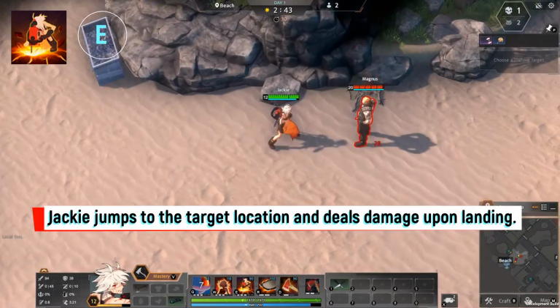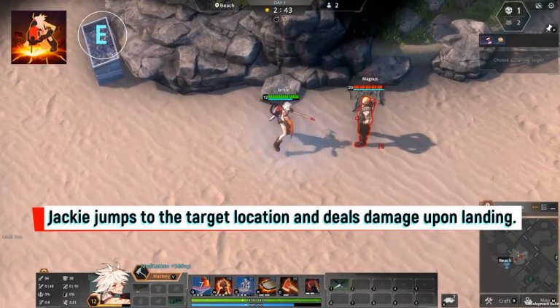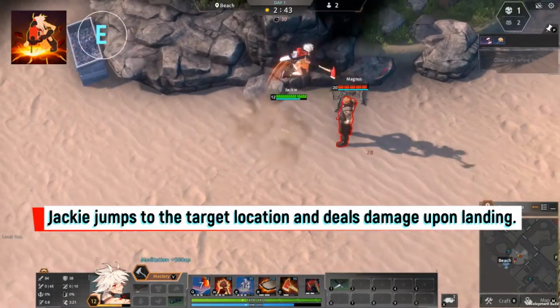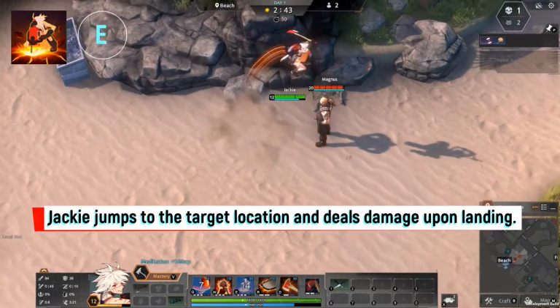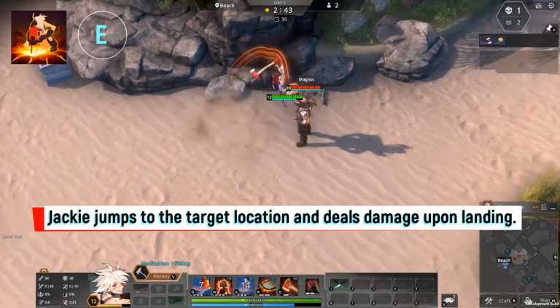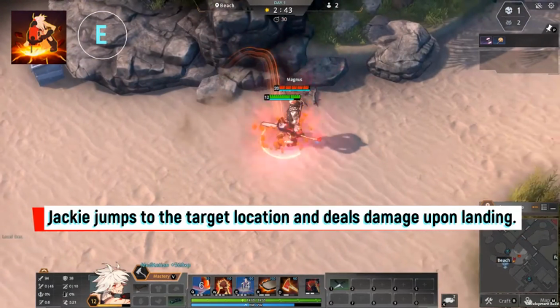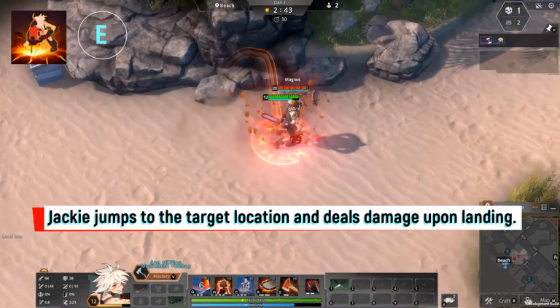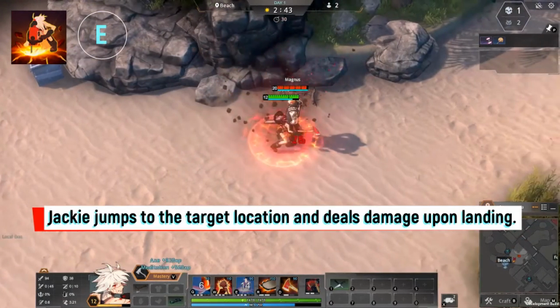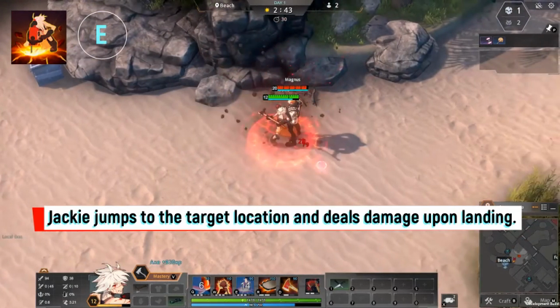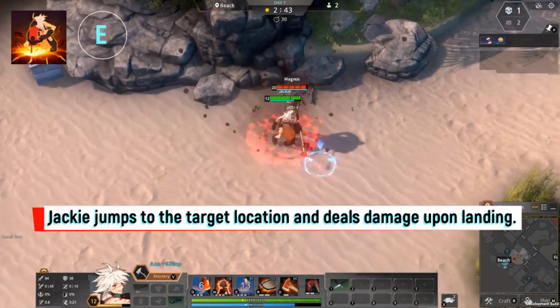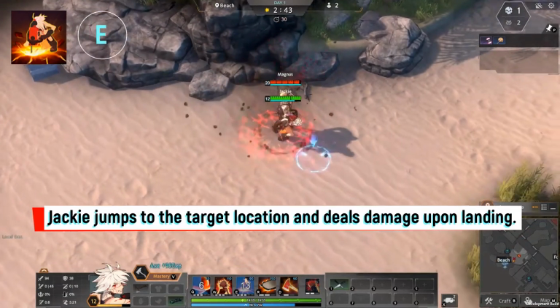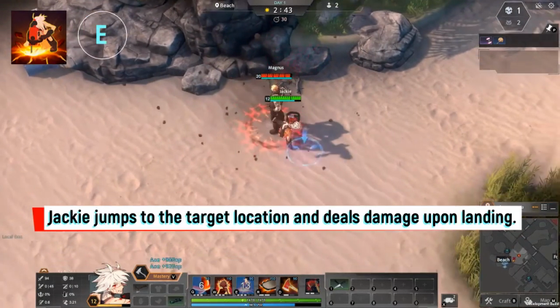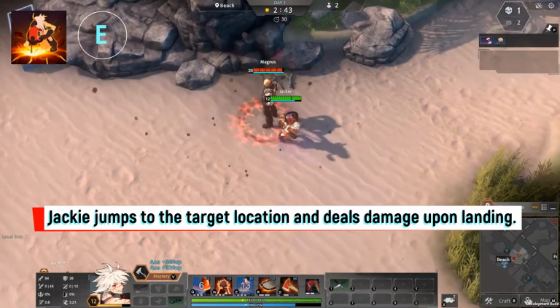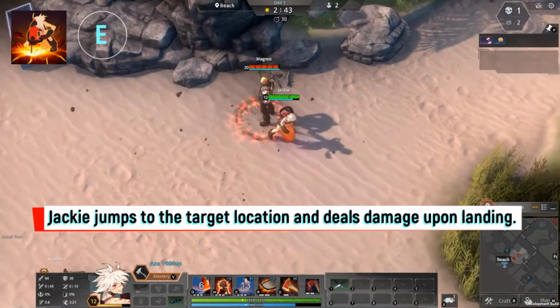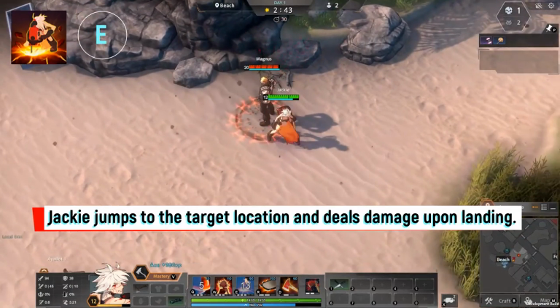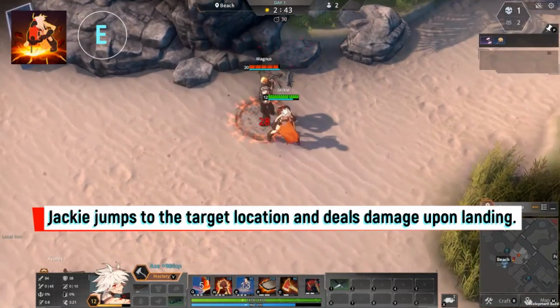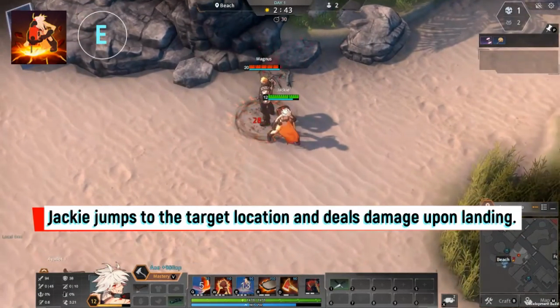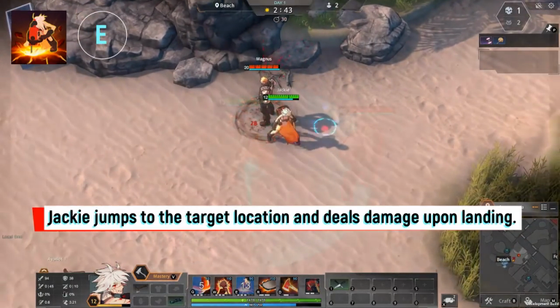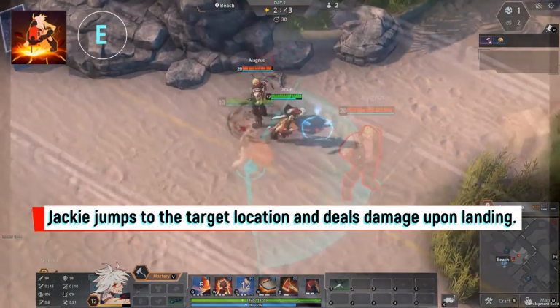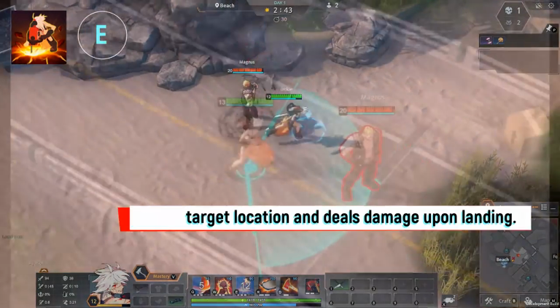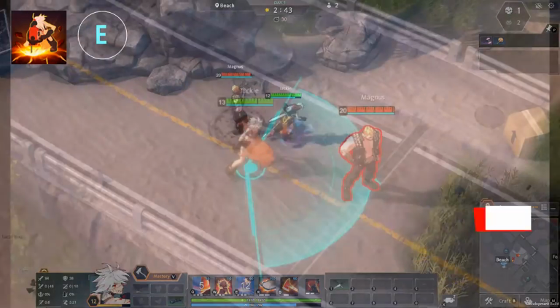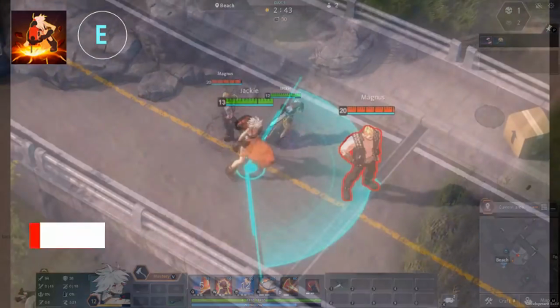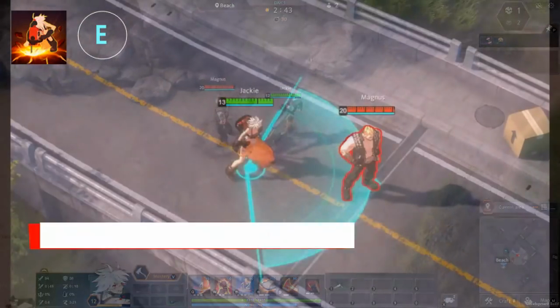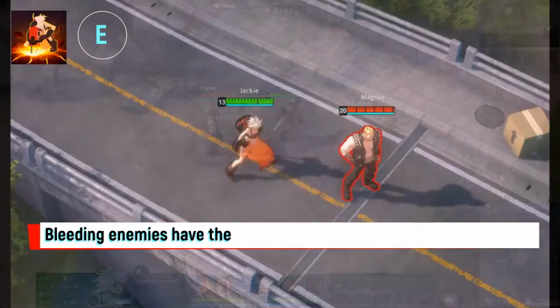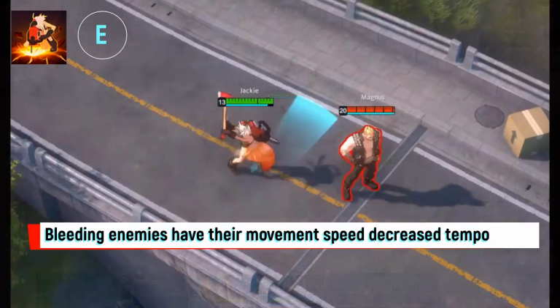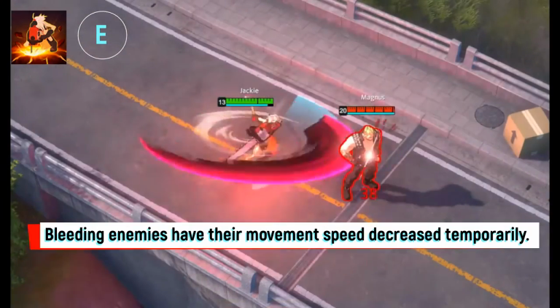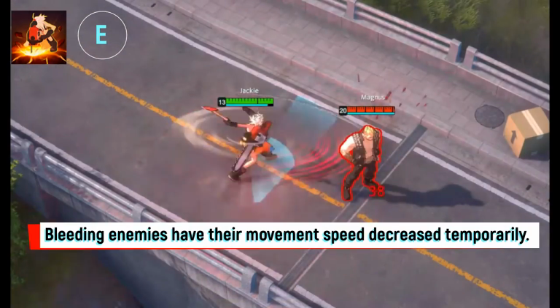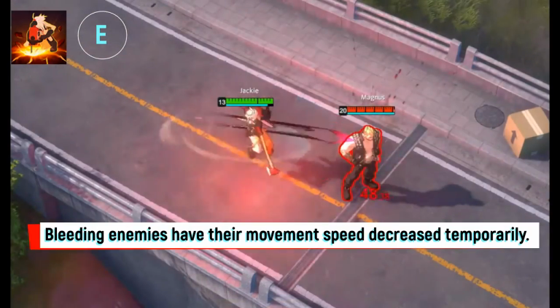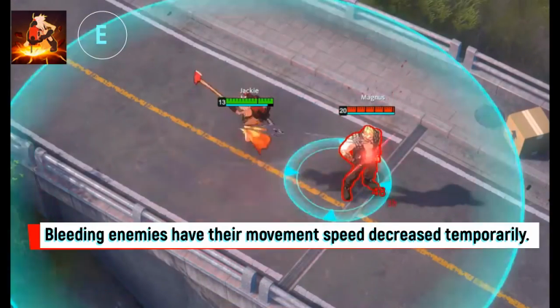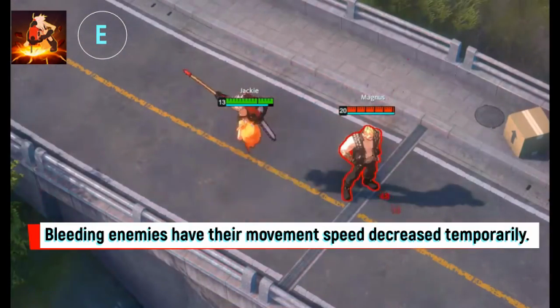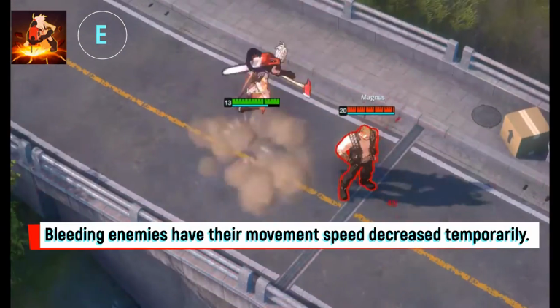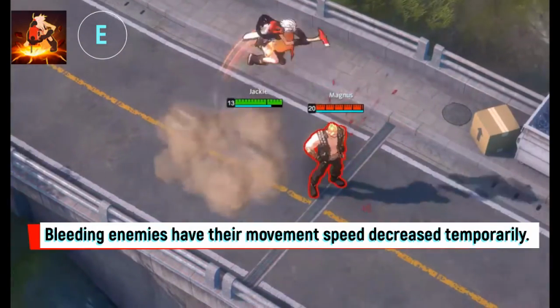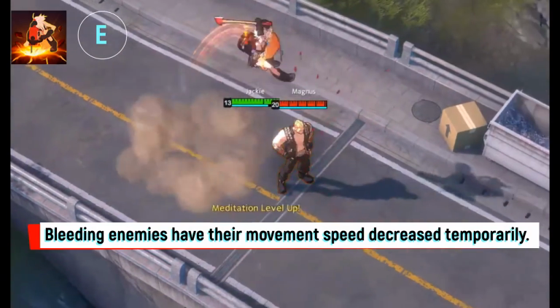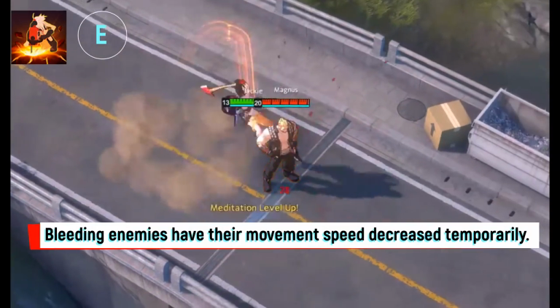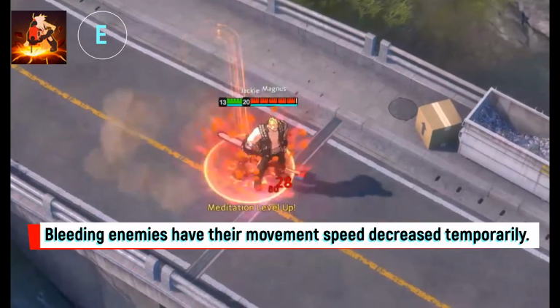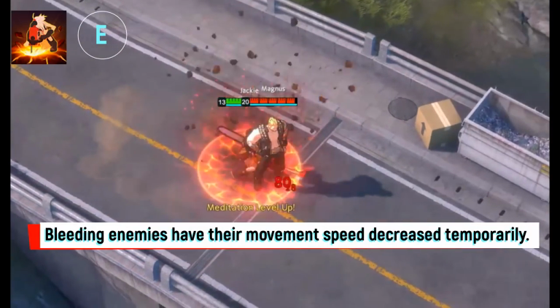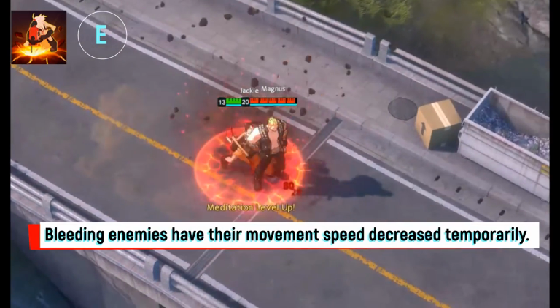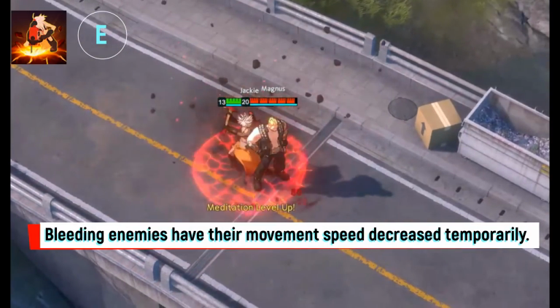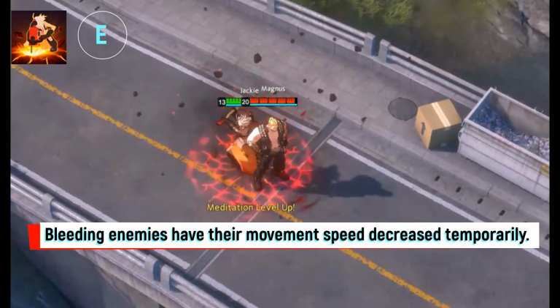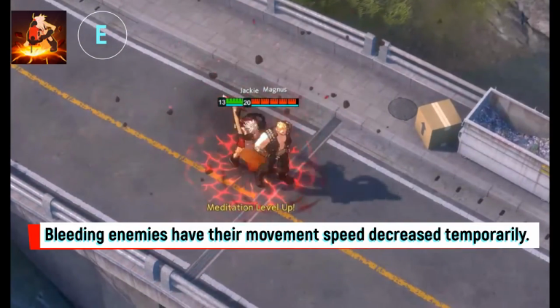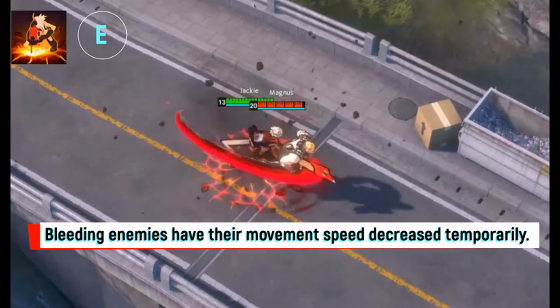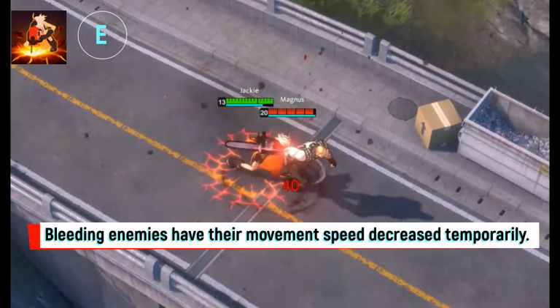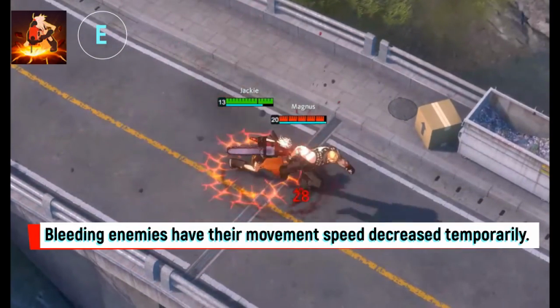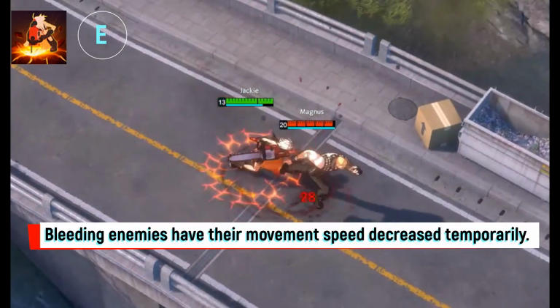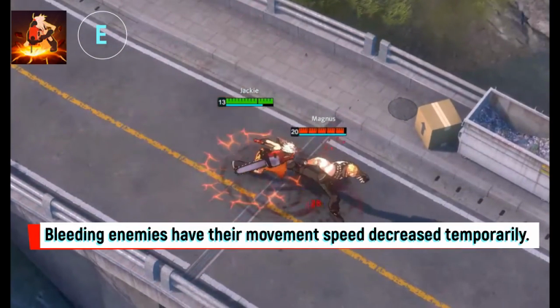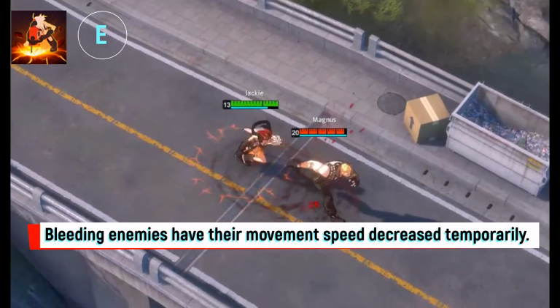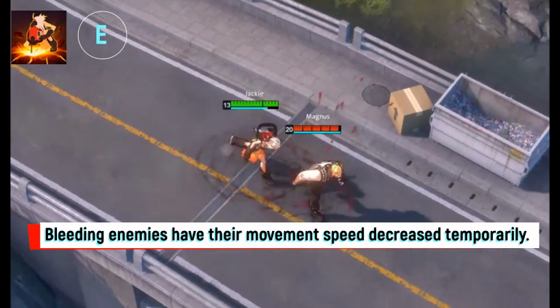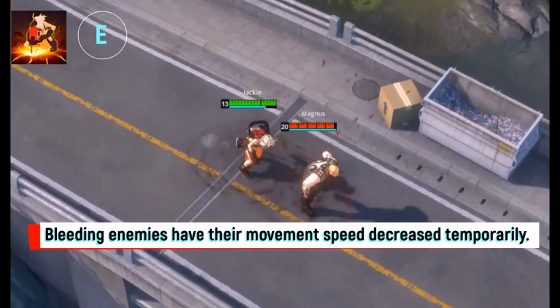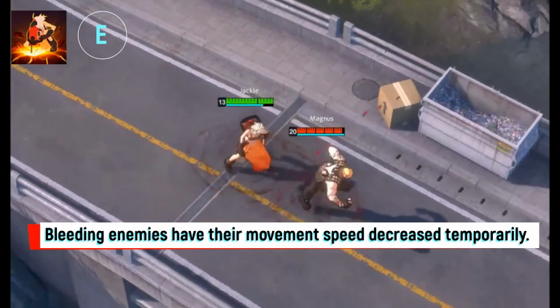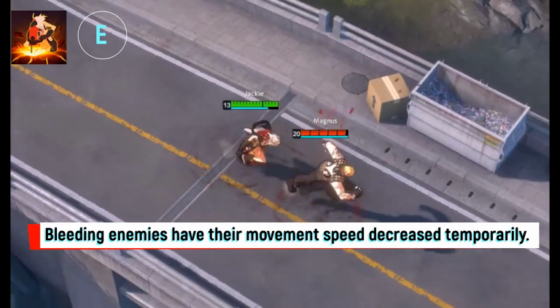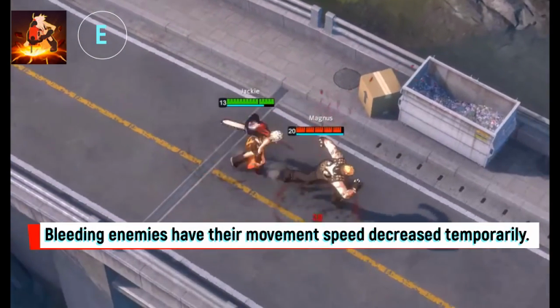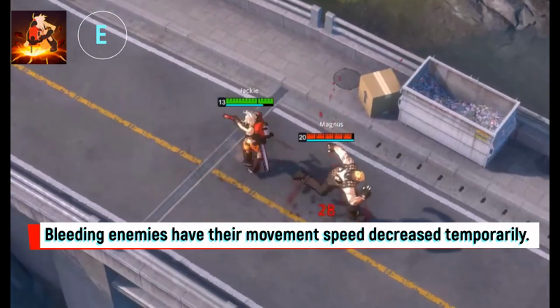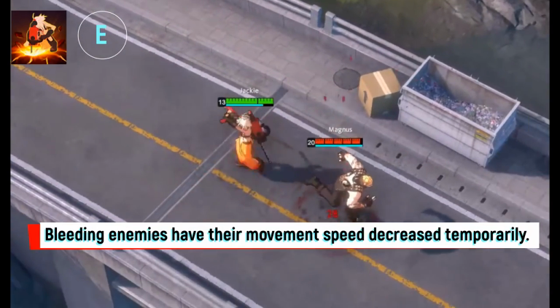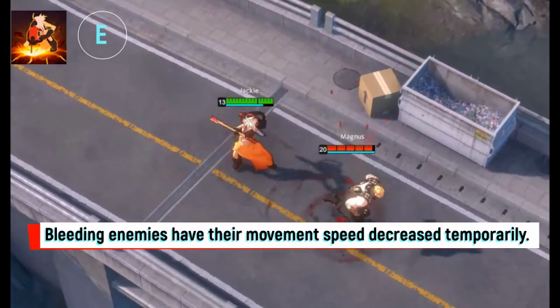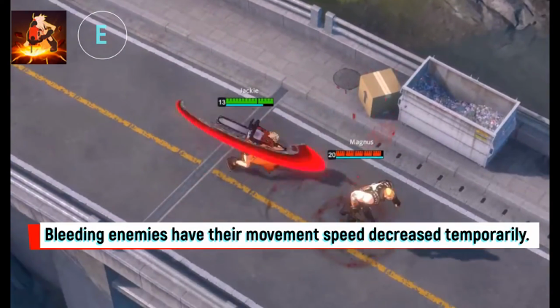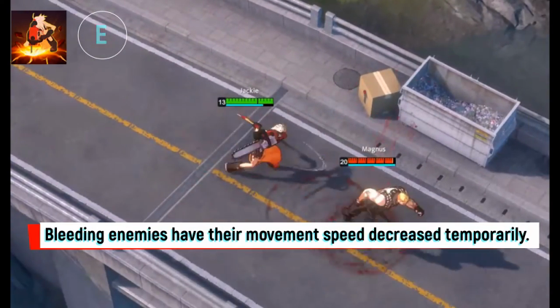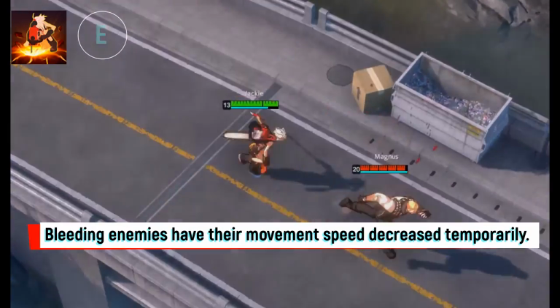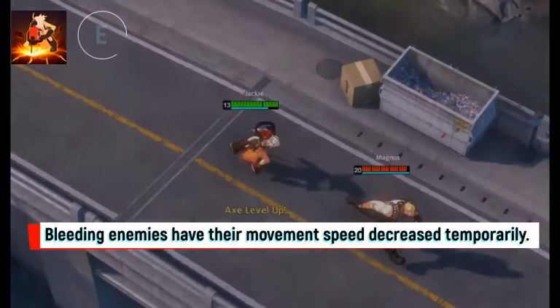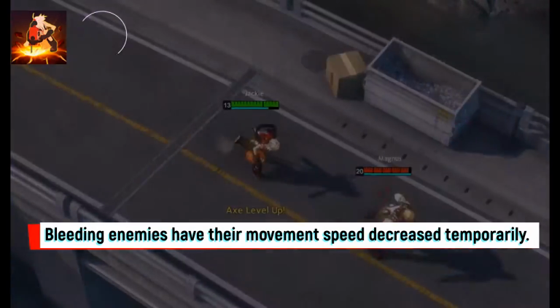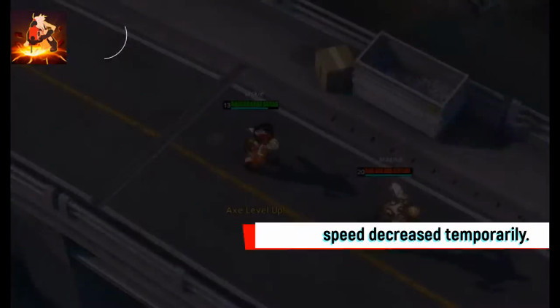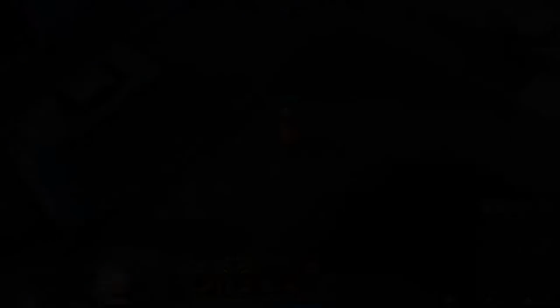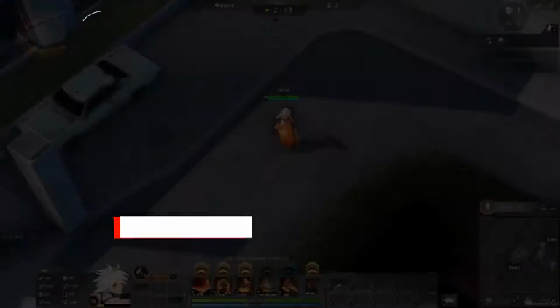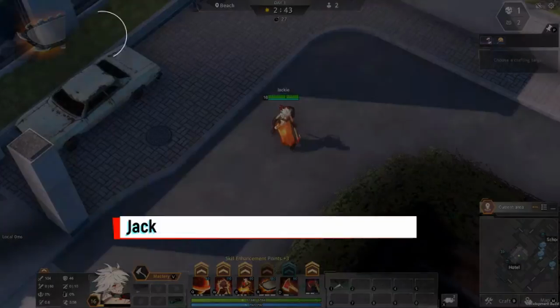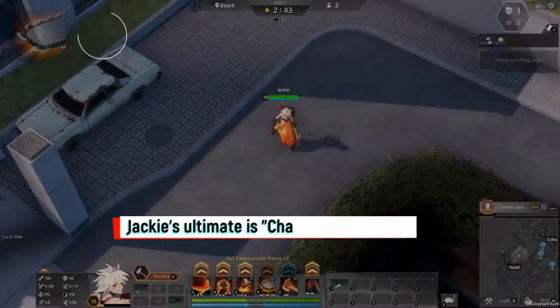Jackie's E skill is Leaping Strike. Jackie jumps to the target location and deals damage upon landing. Bleeding enemies have their movement speed decreased temporarily.